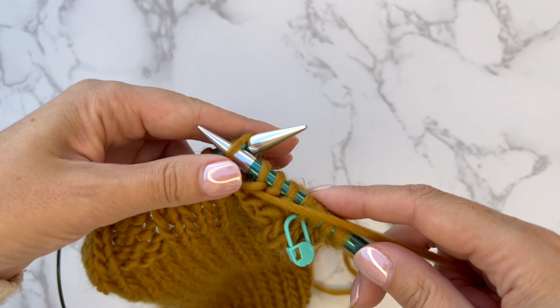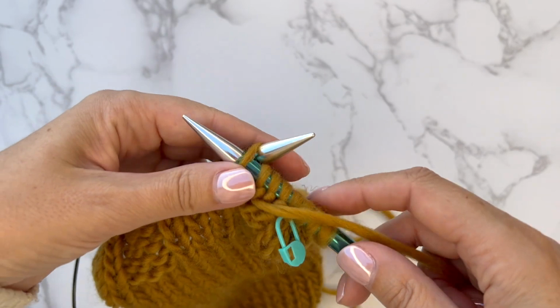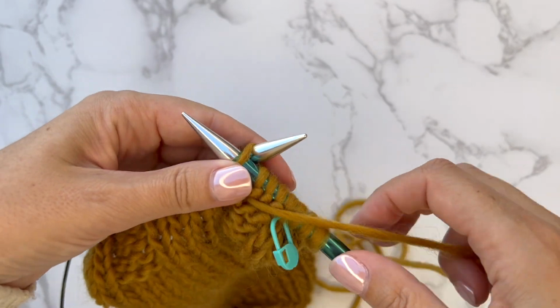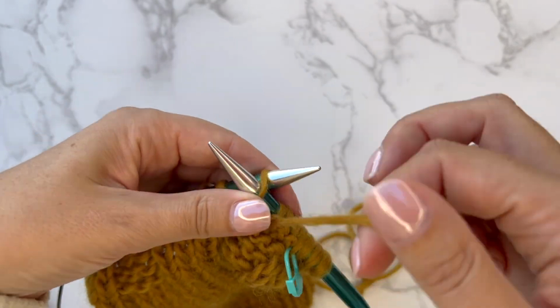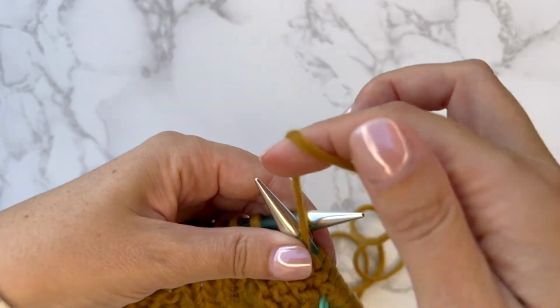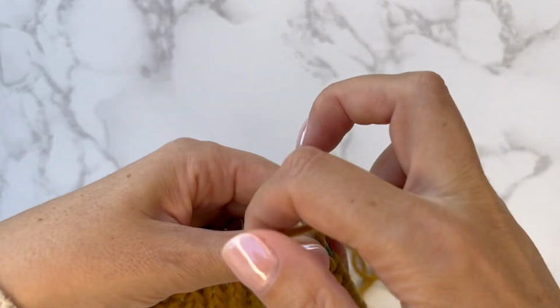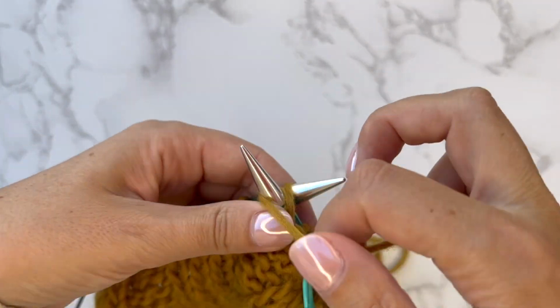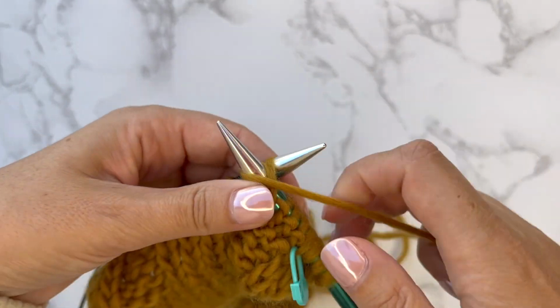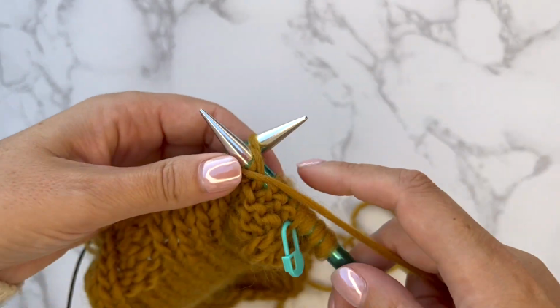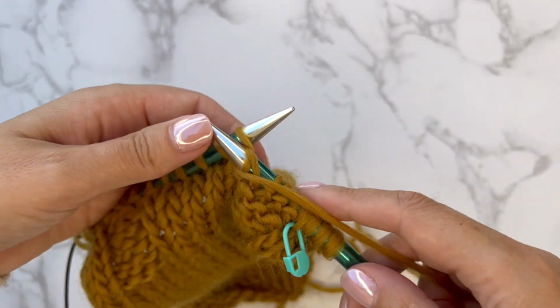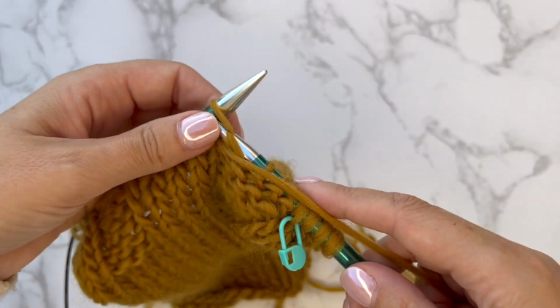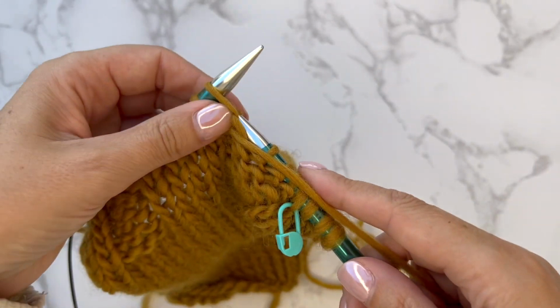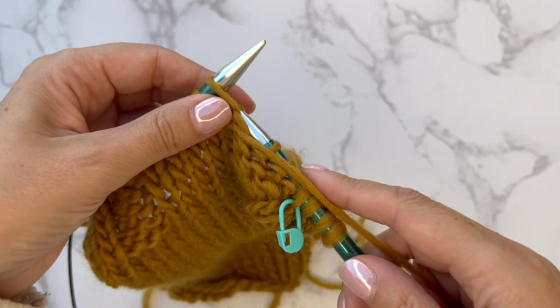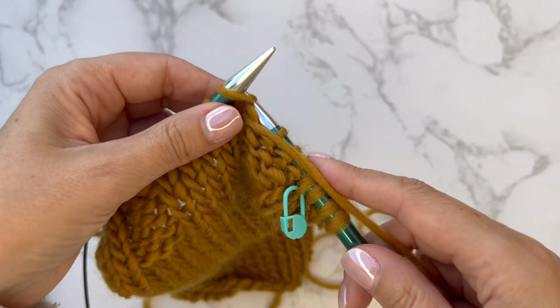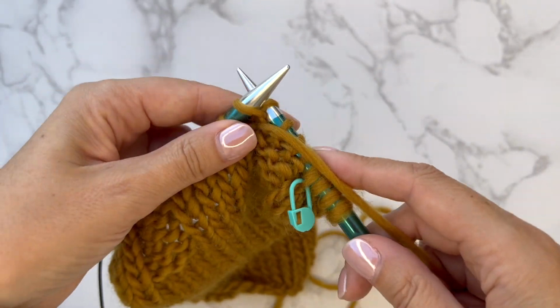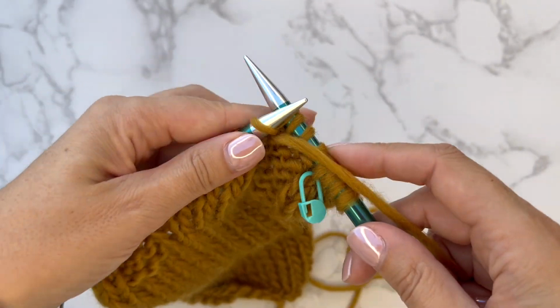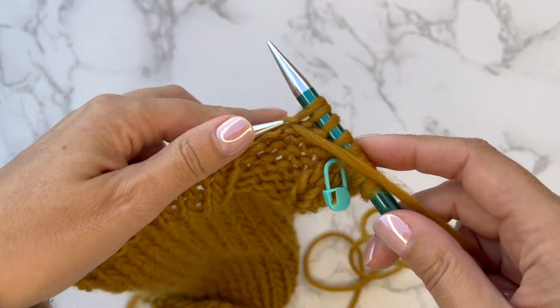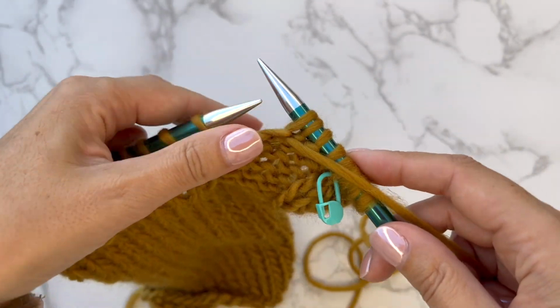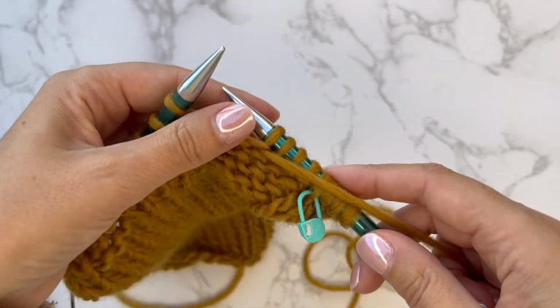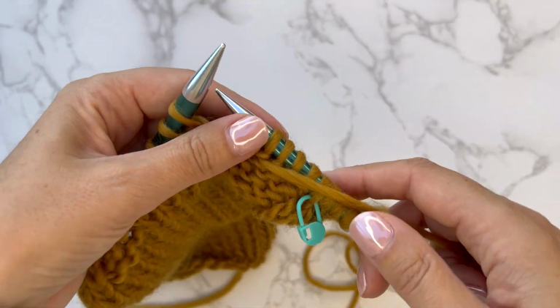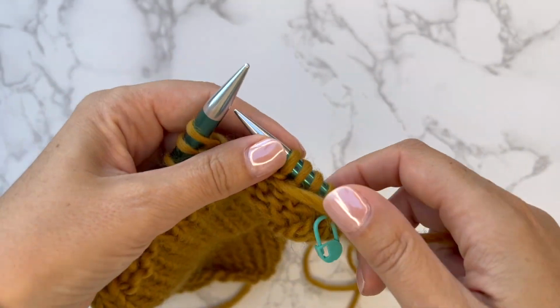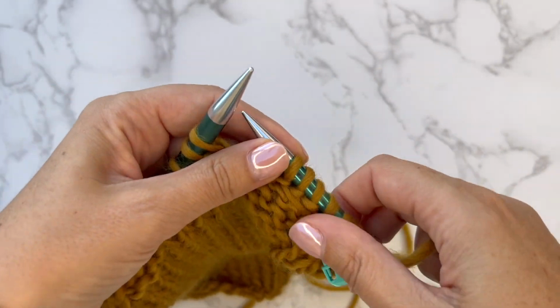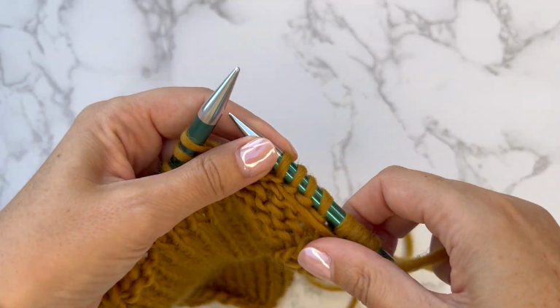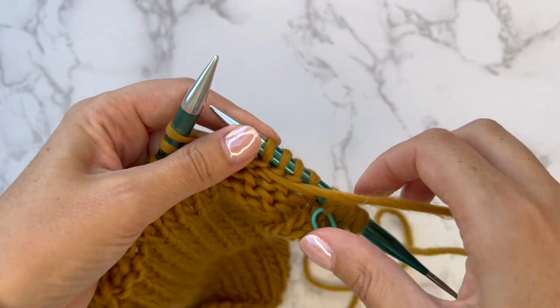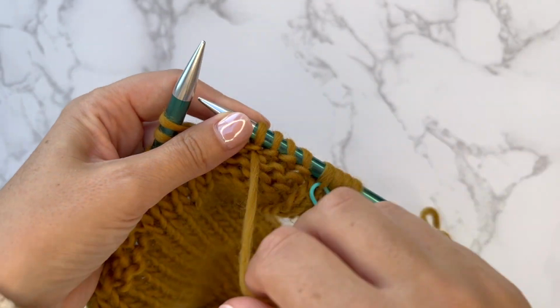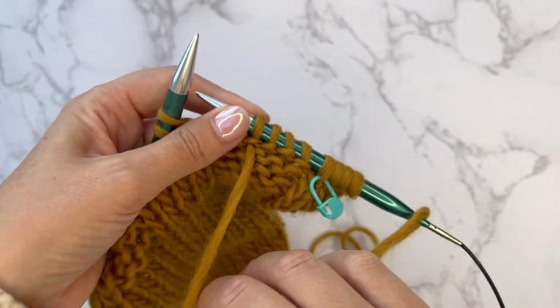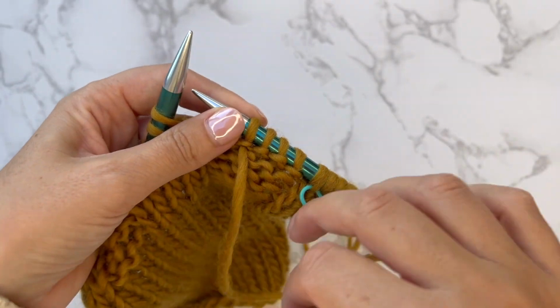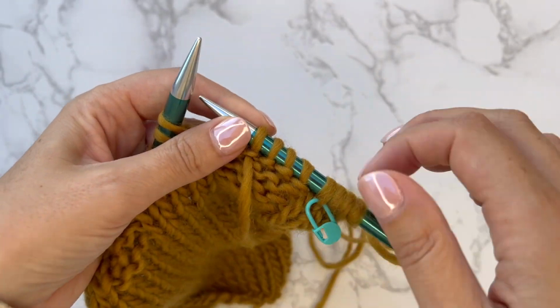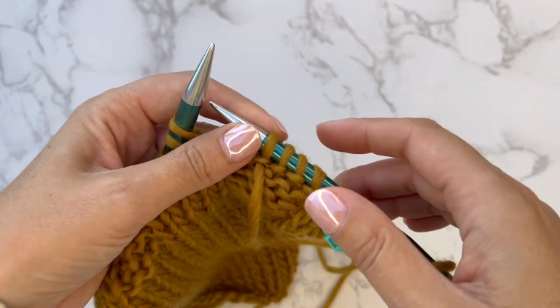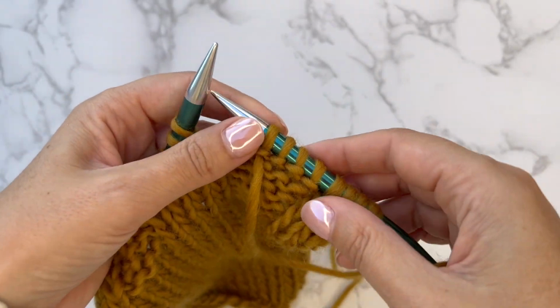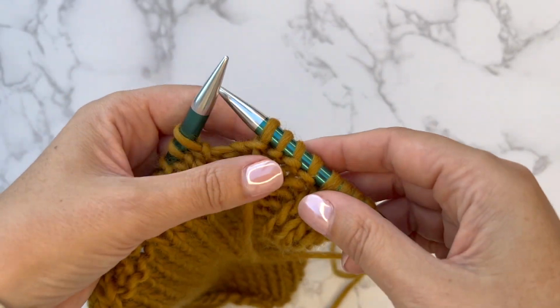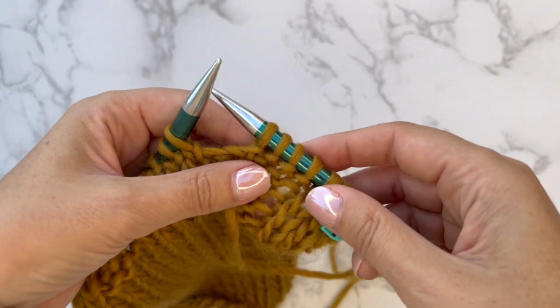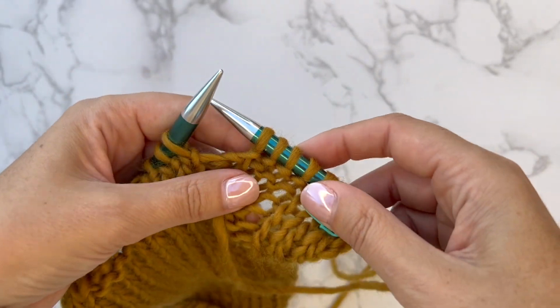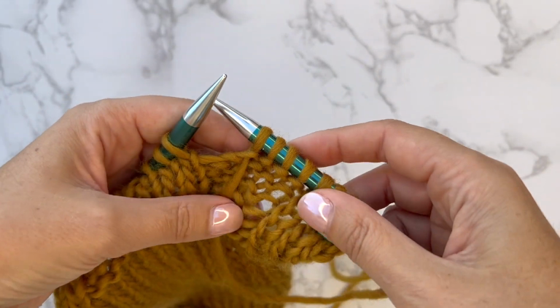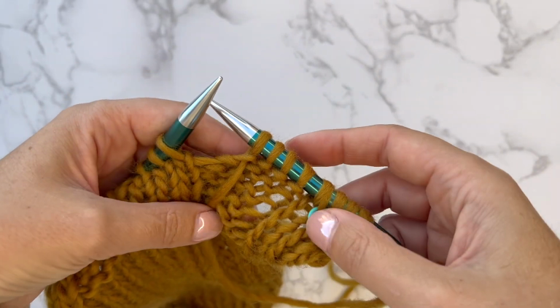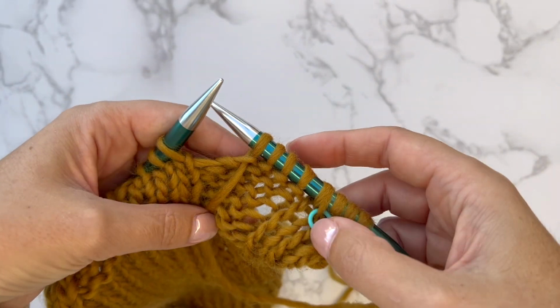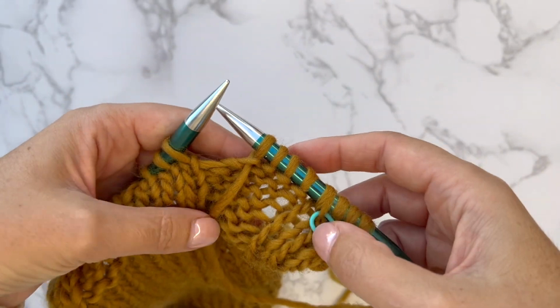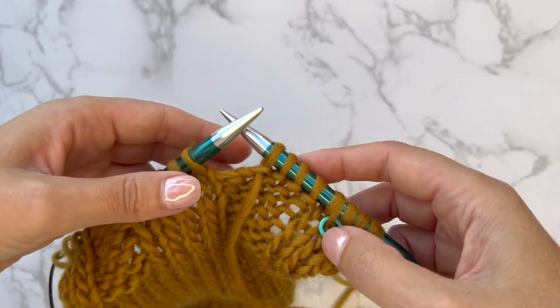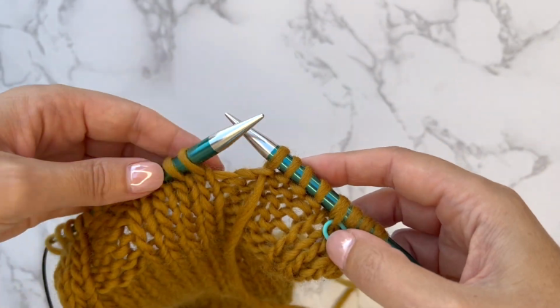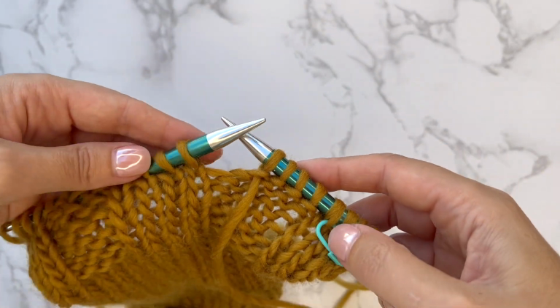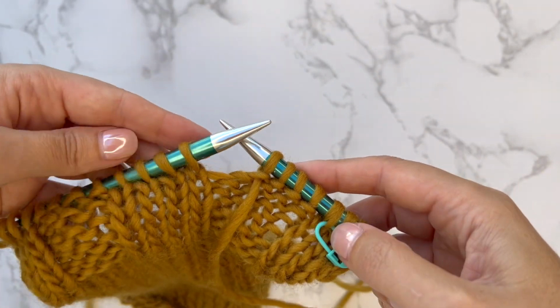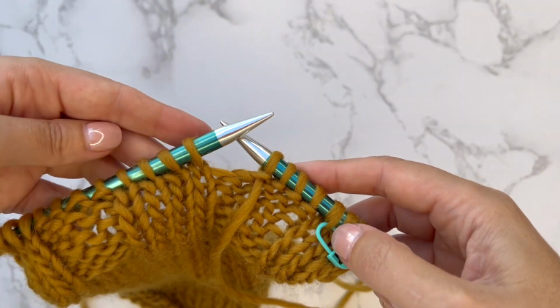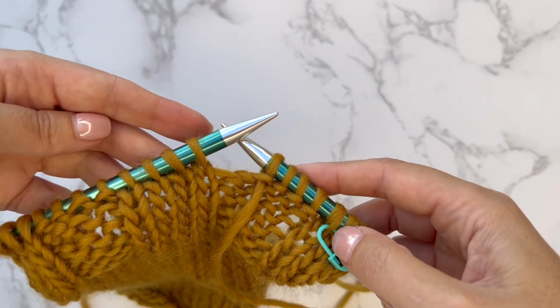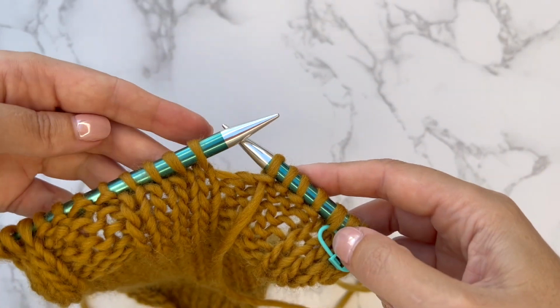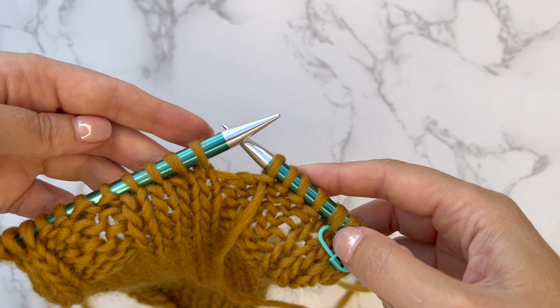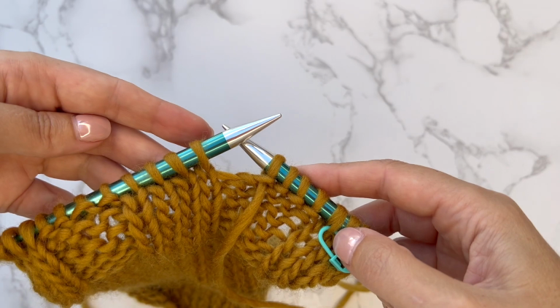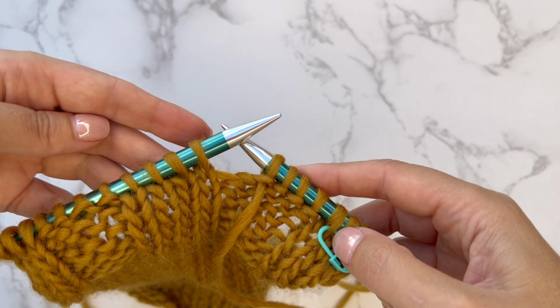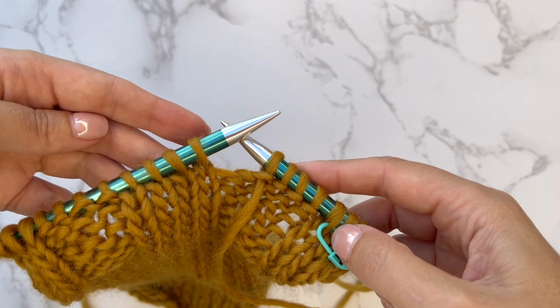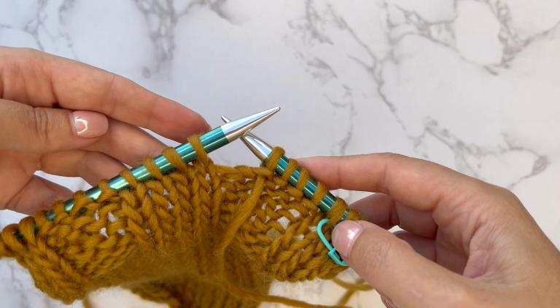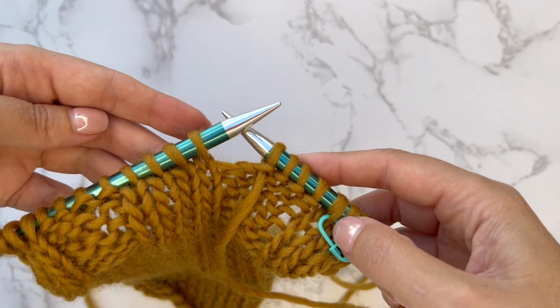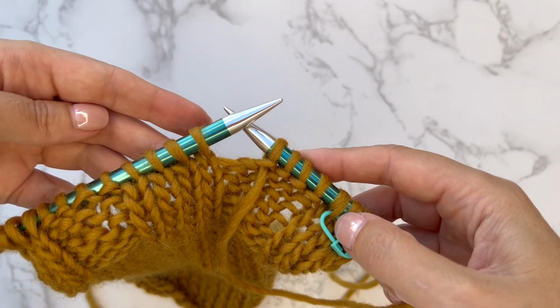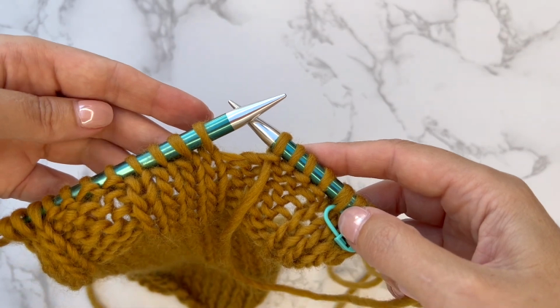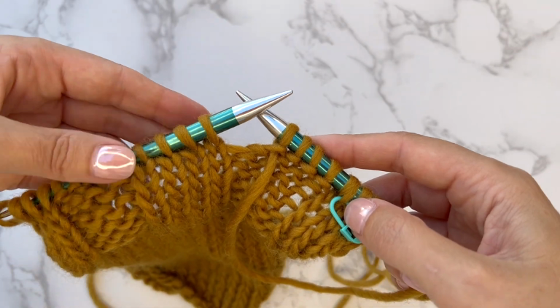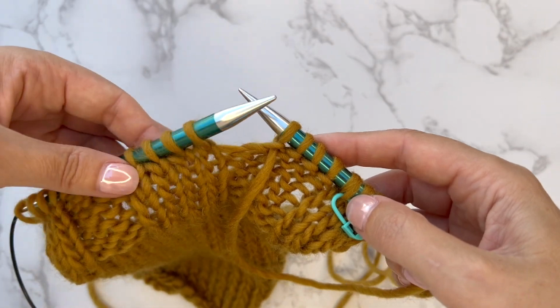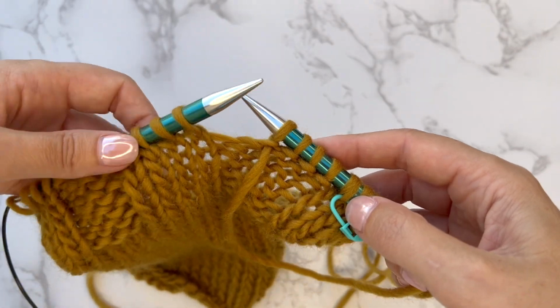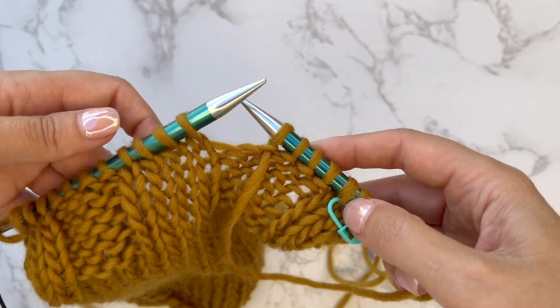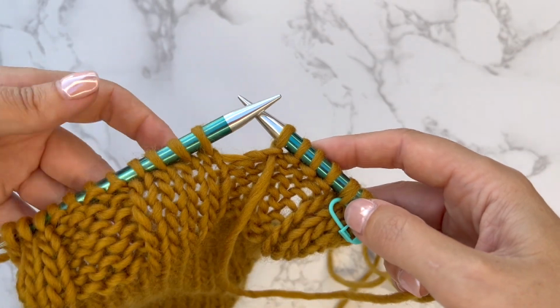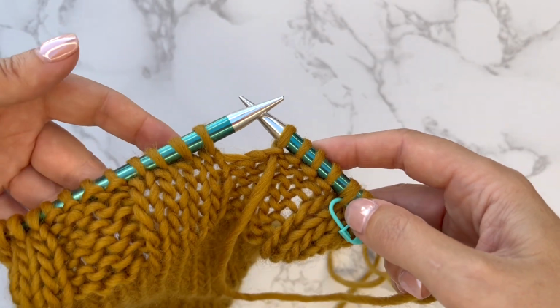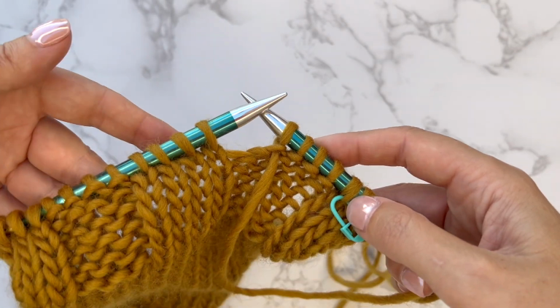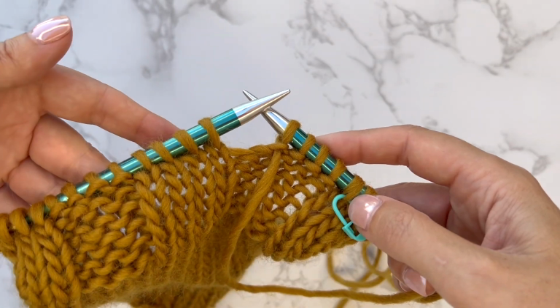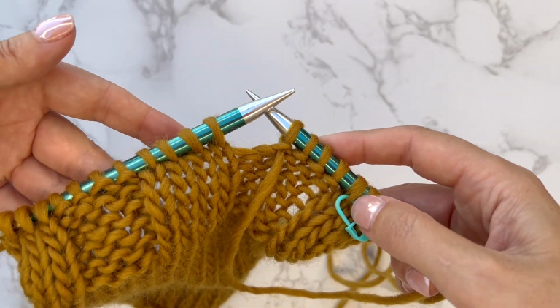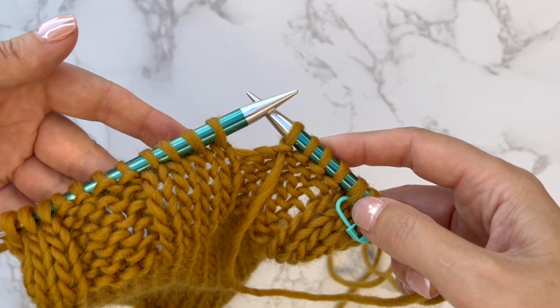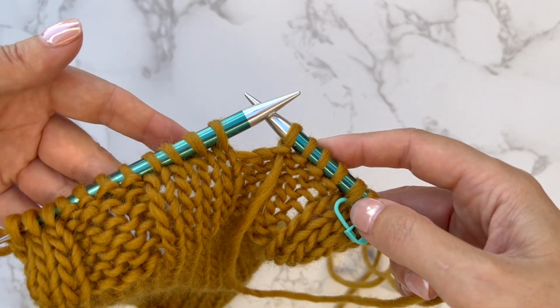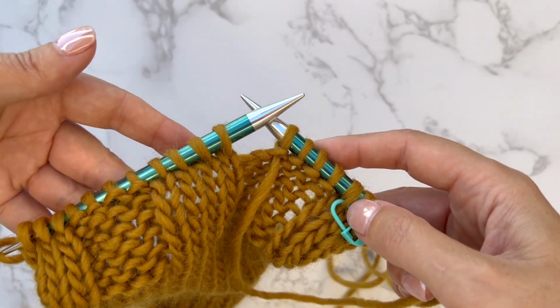I hope that you found this video tutorial useful and that it's helped you to know what tinking stitches means. Thank you for watching.